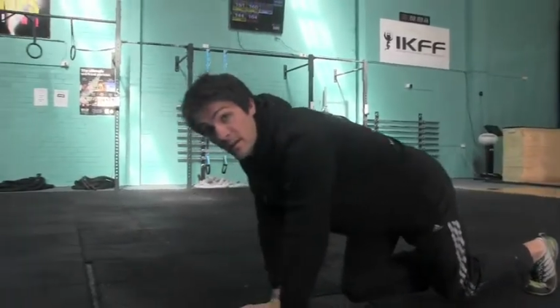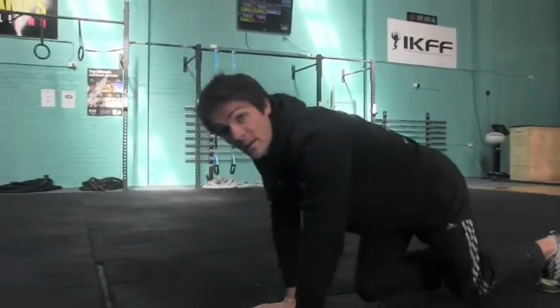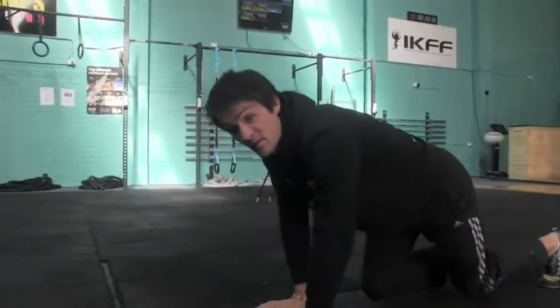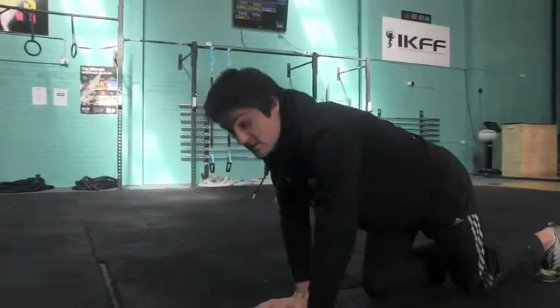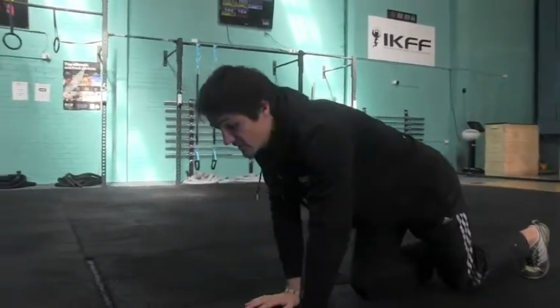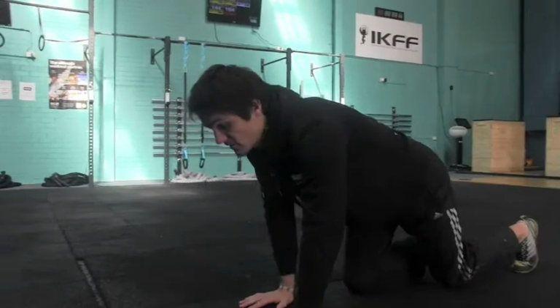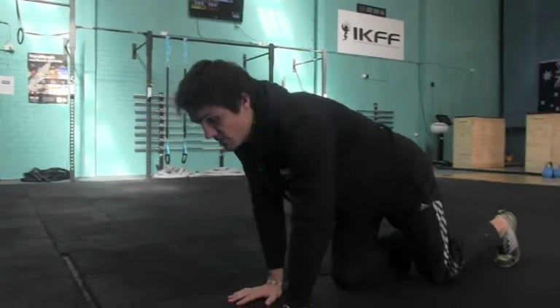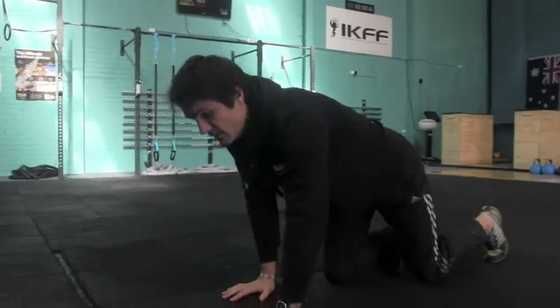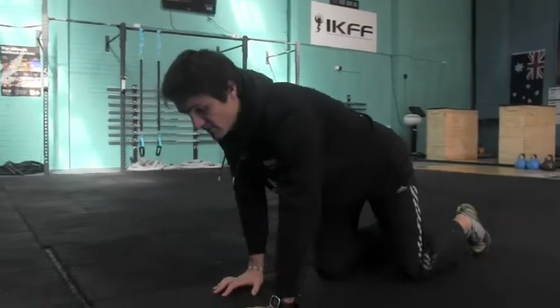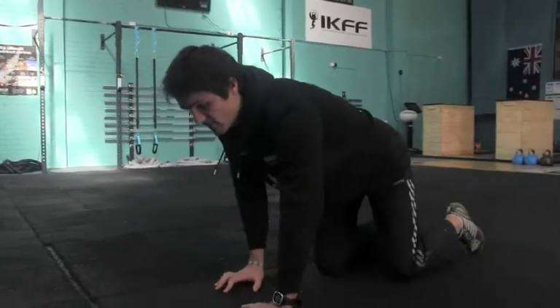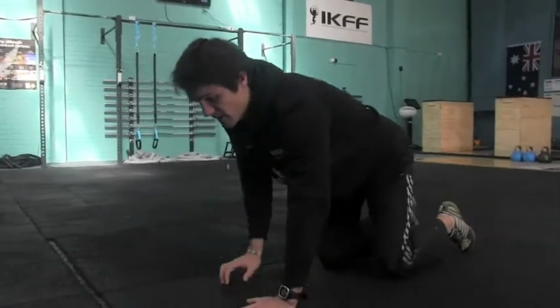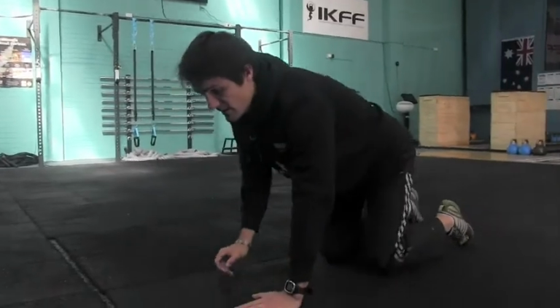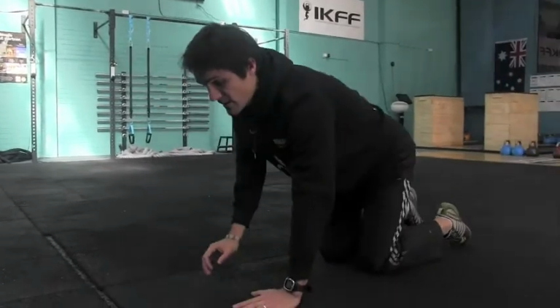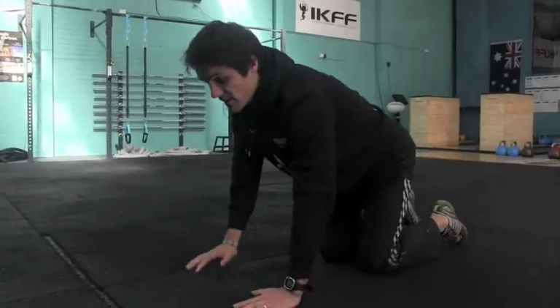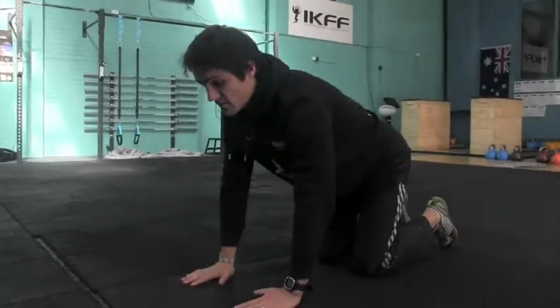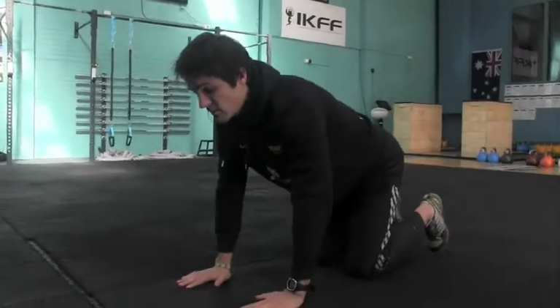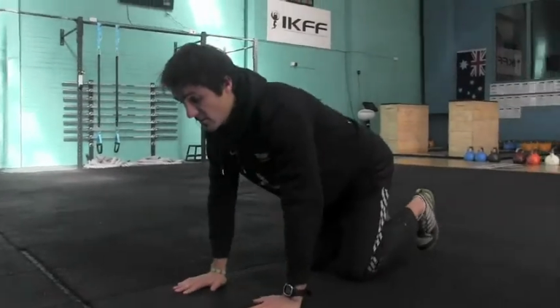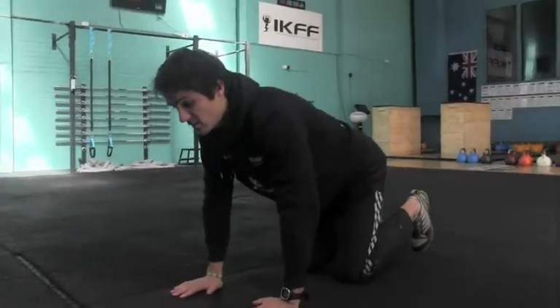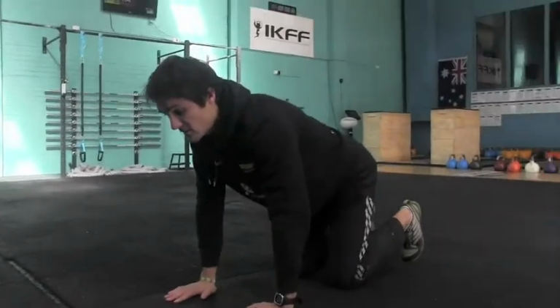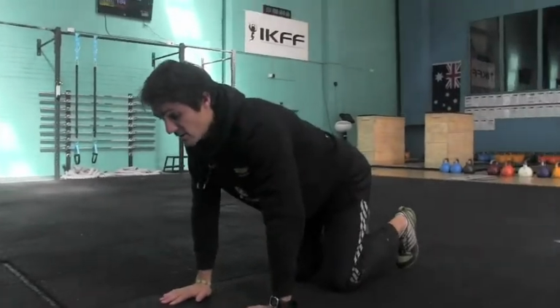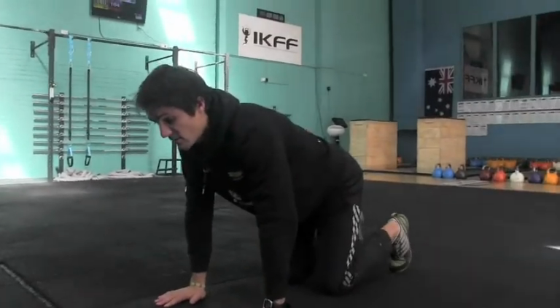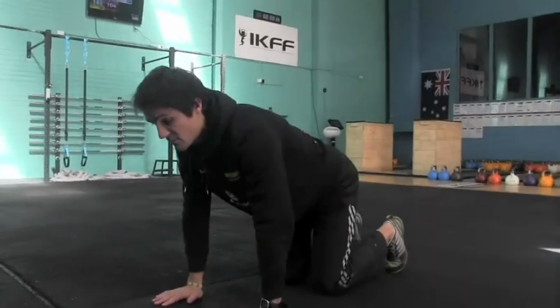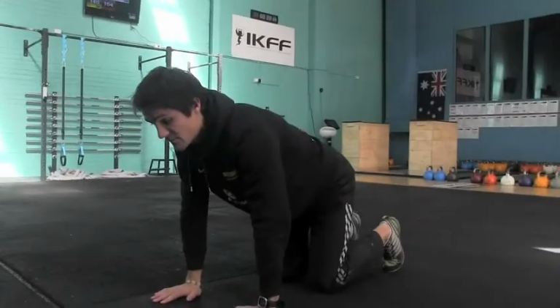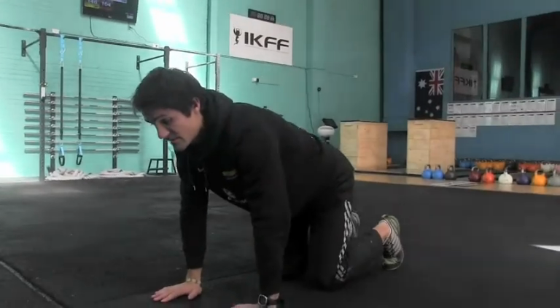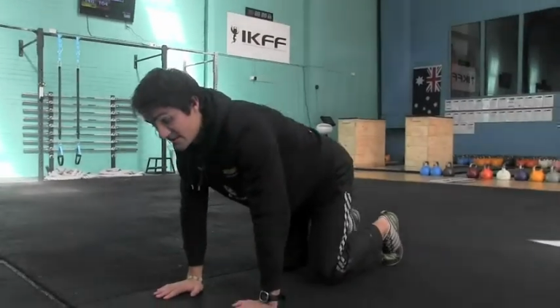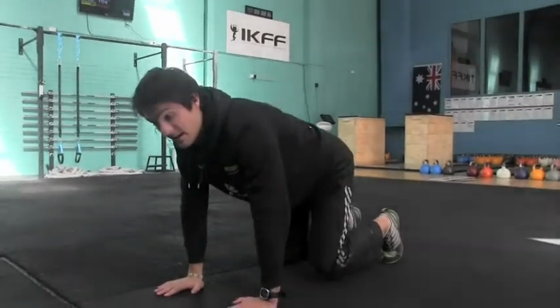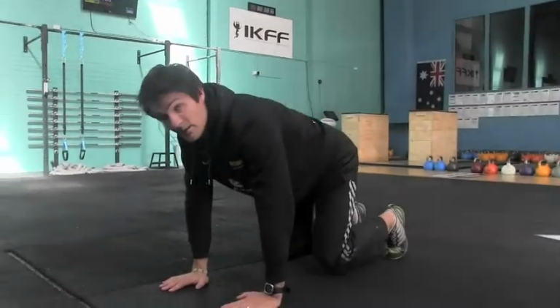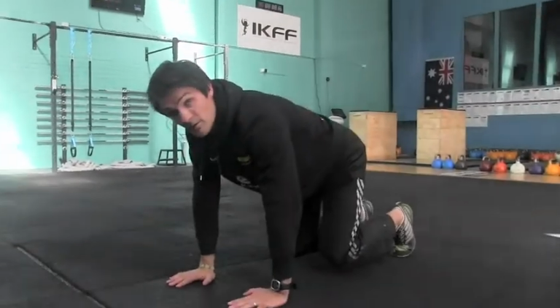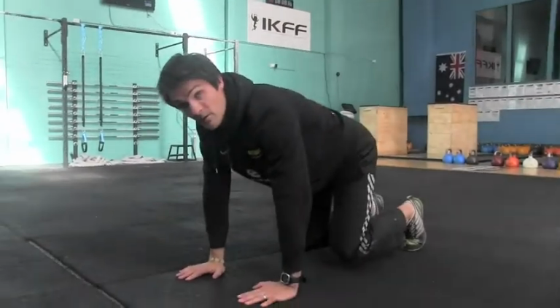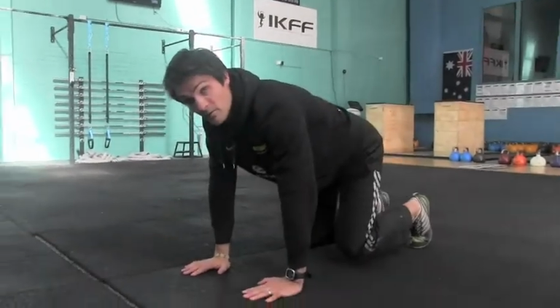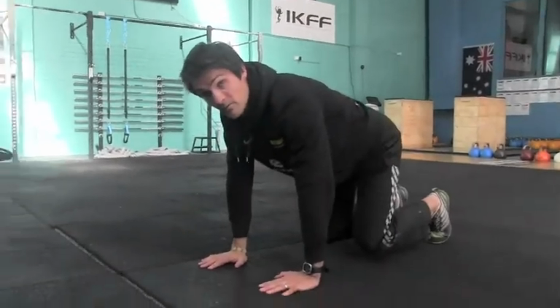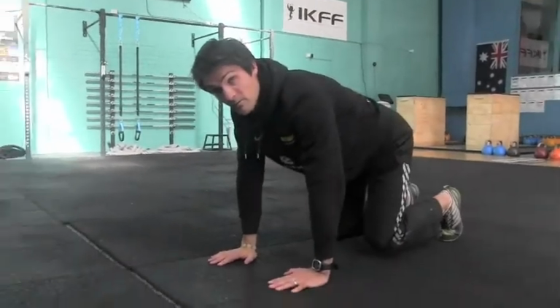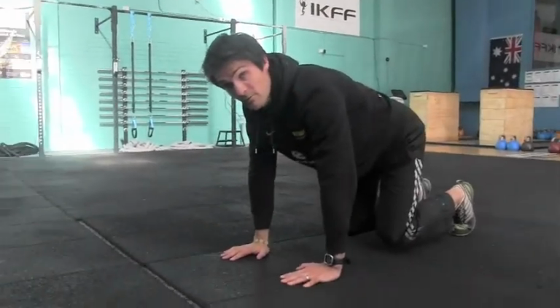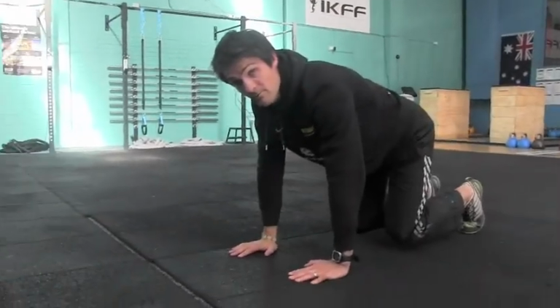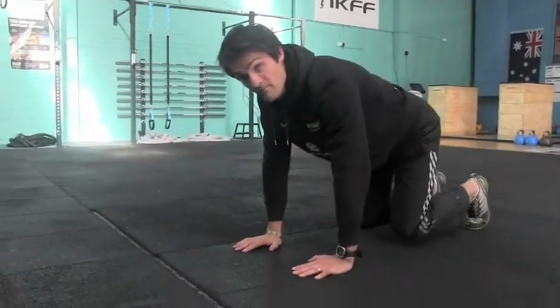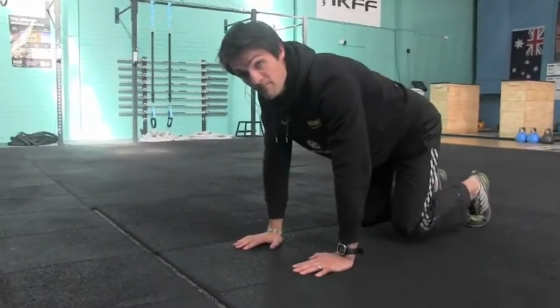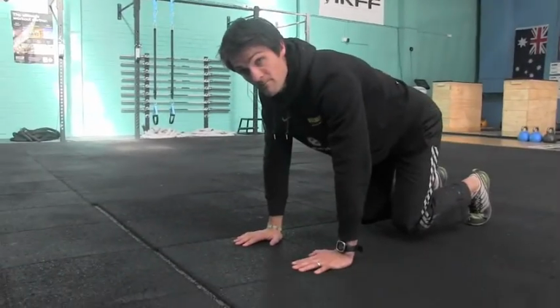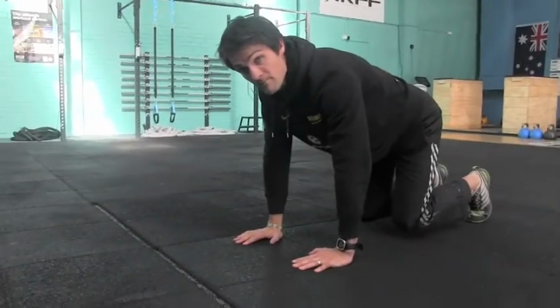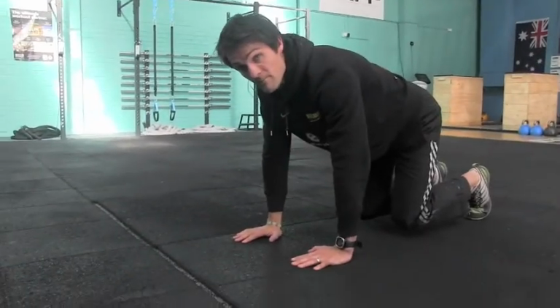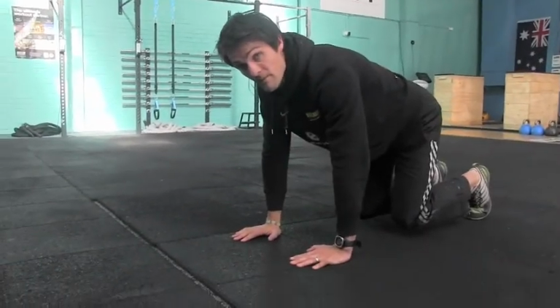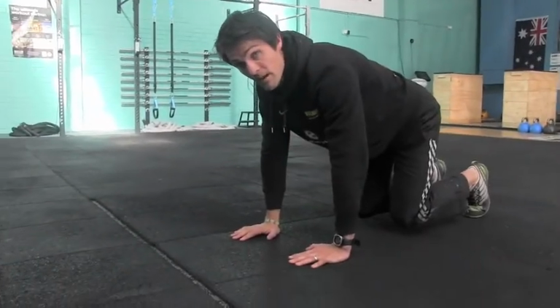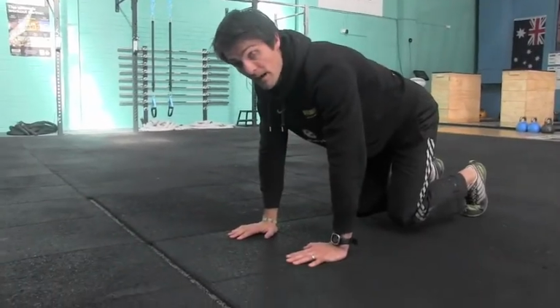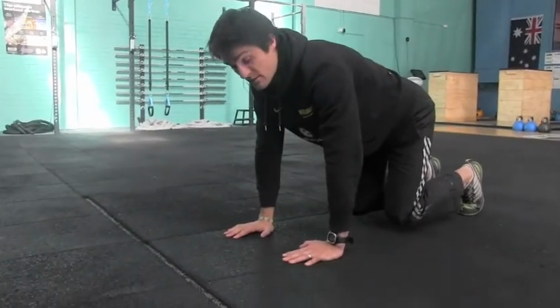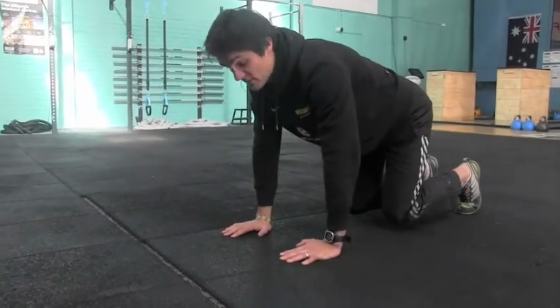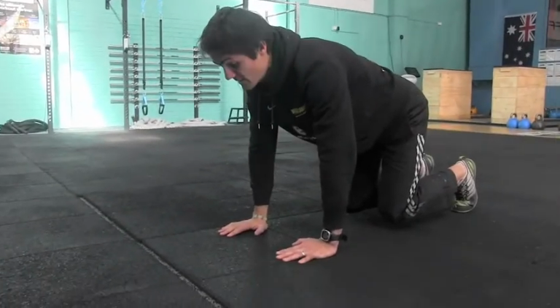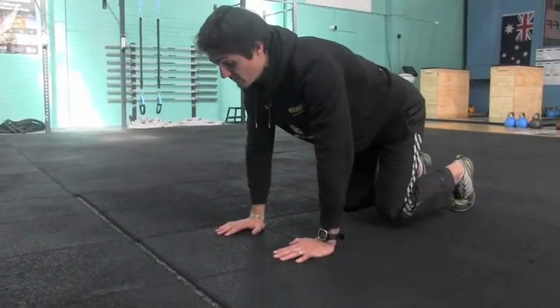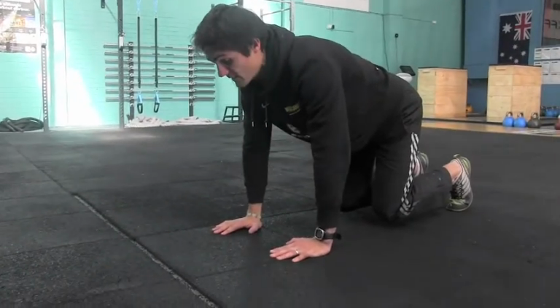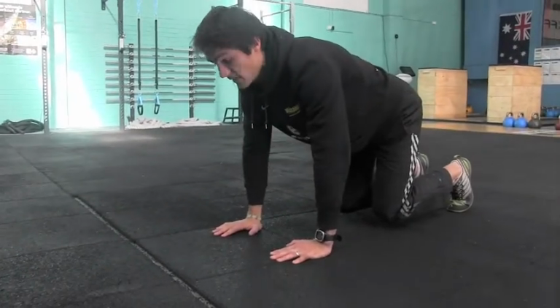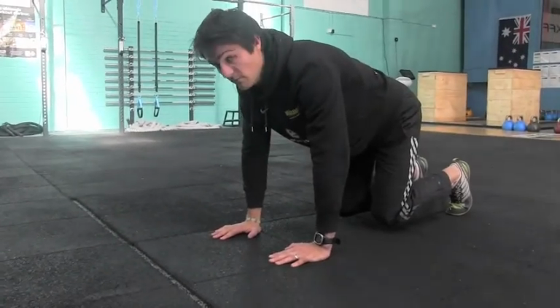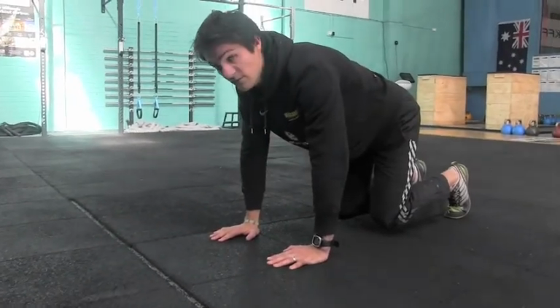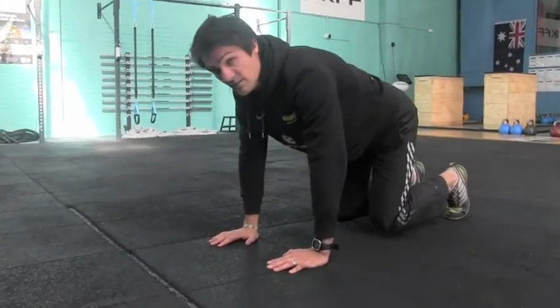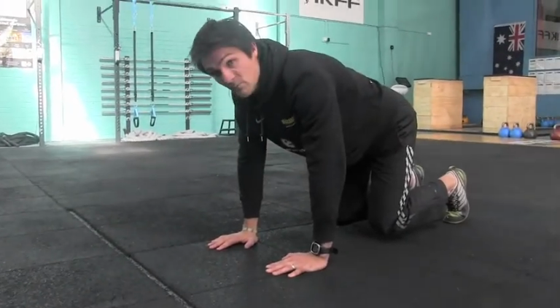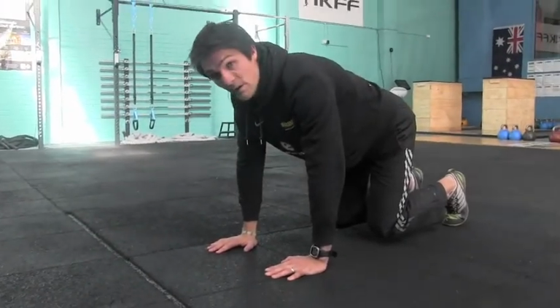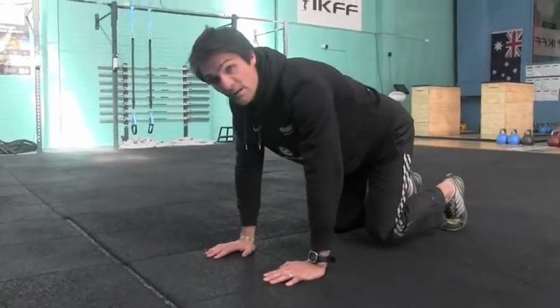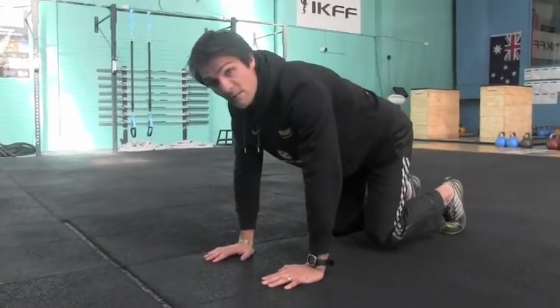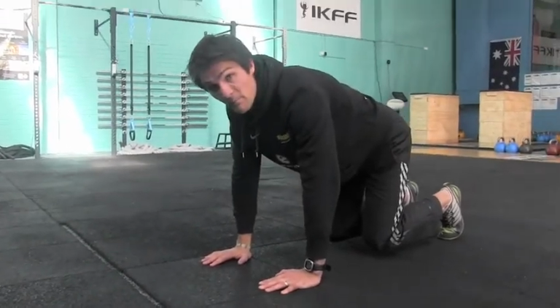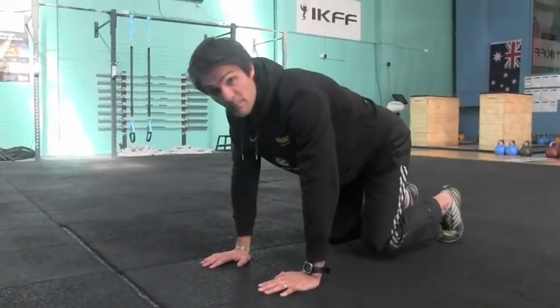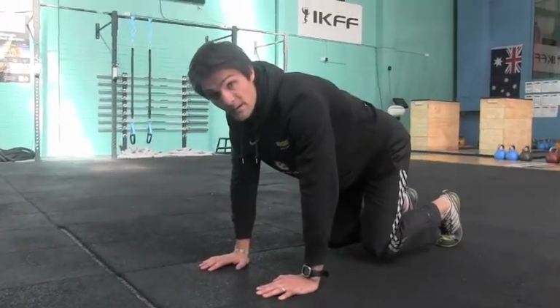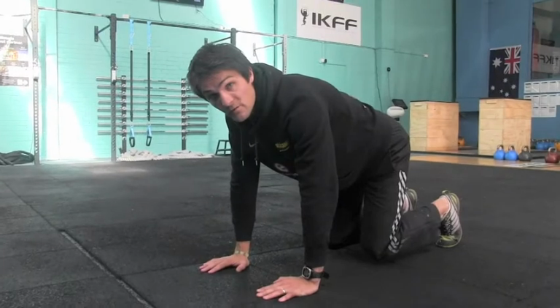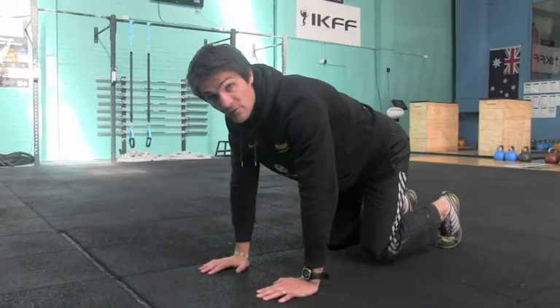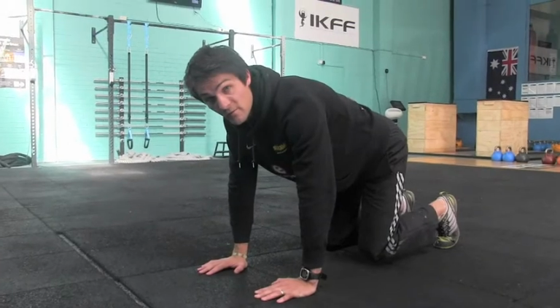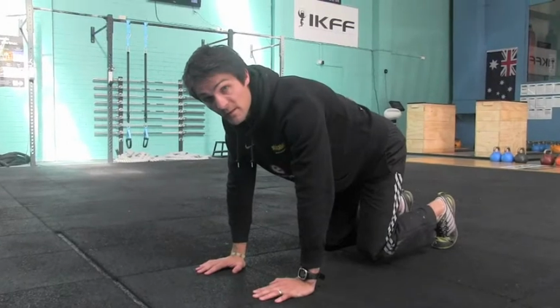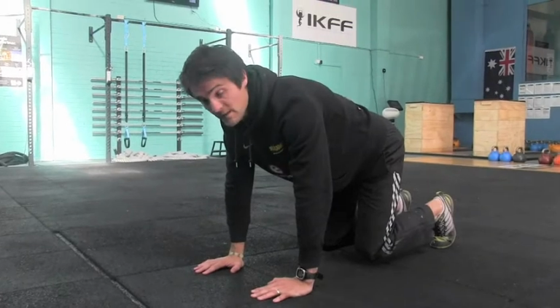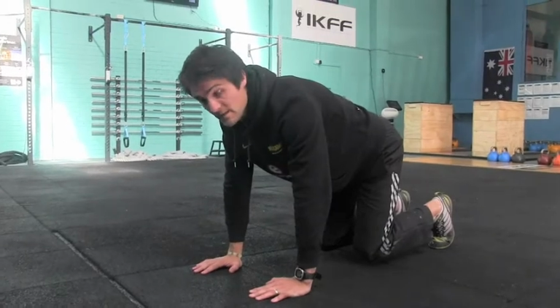If this is too much already, you can just go into a static Tiger Core and simply hold this for a minute, two minutes.